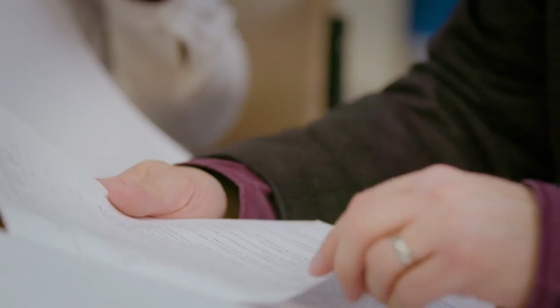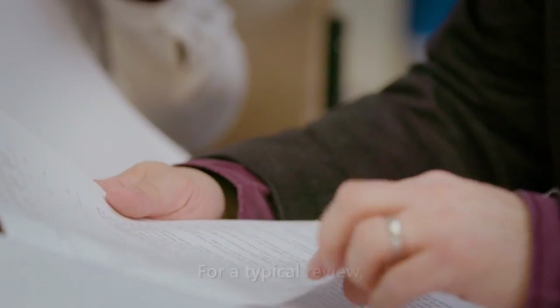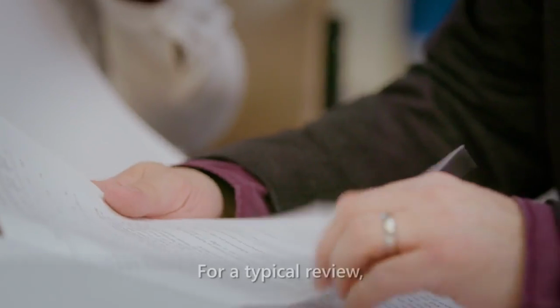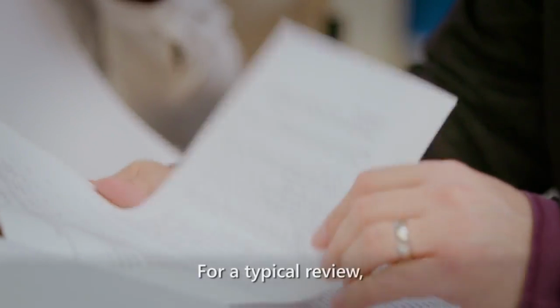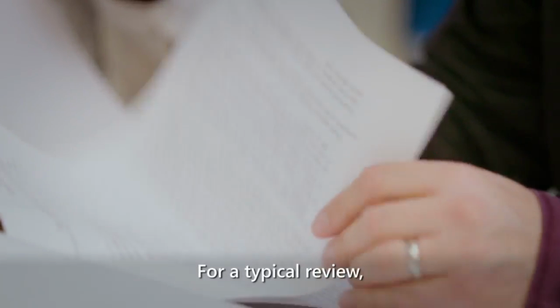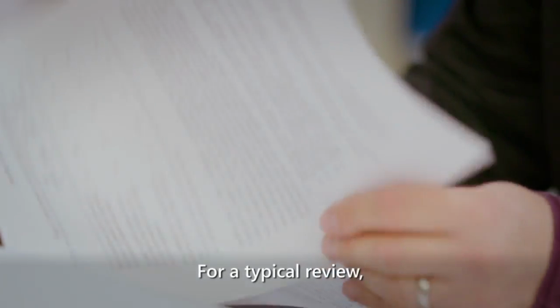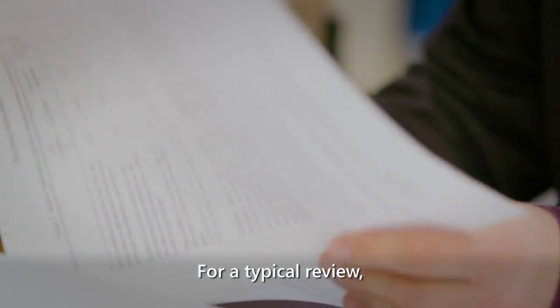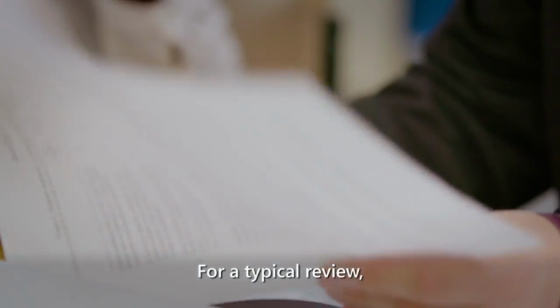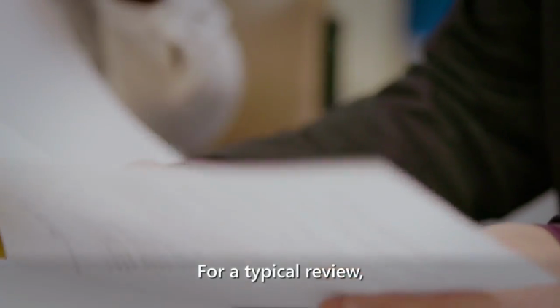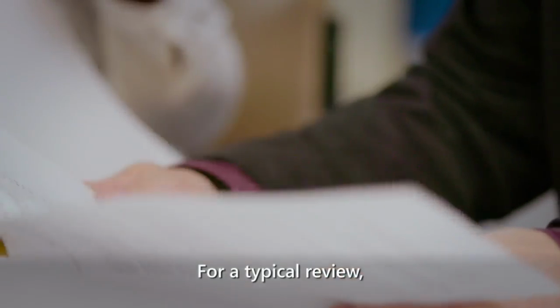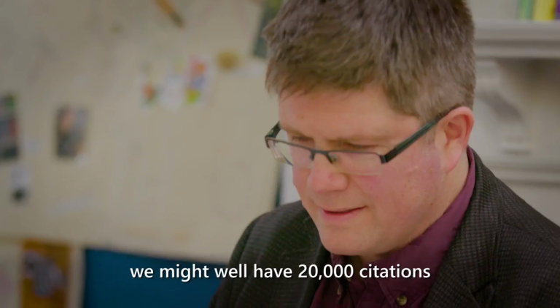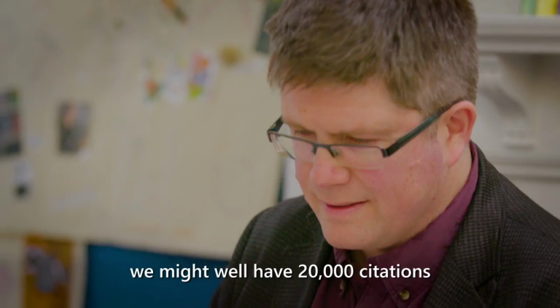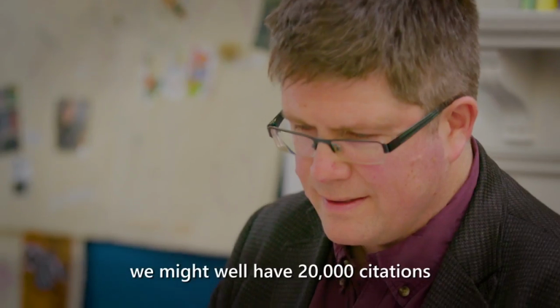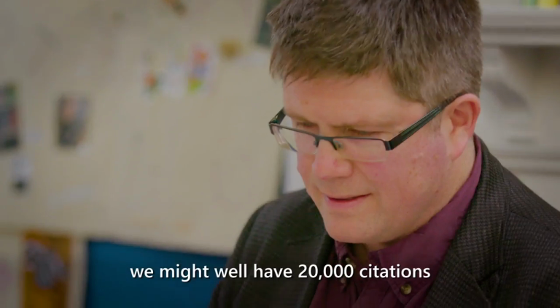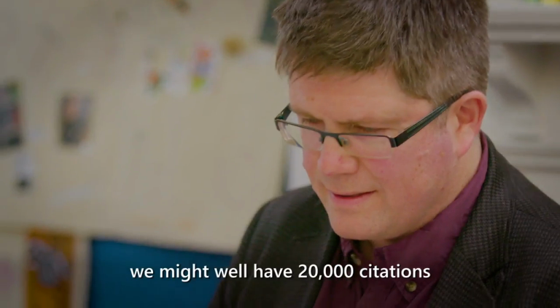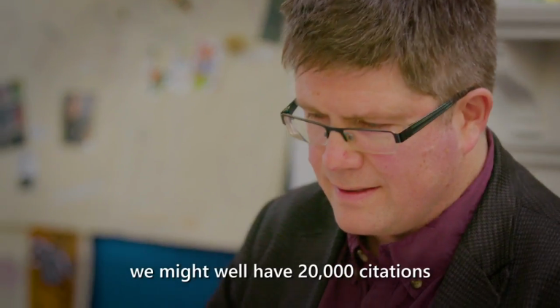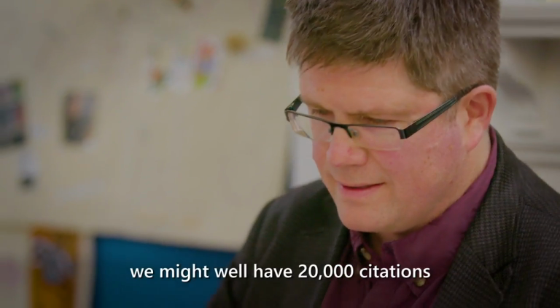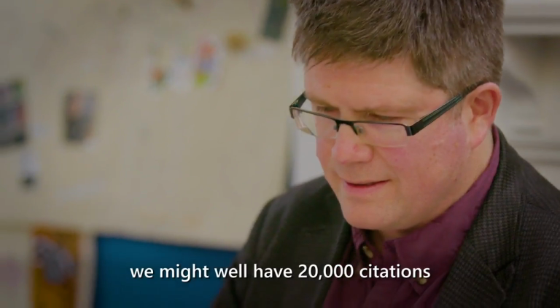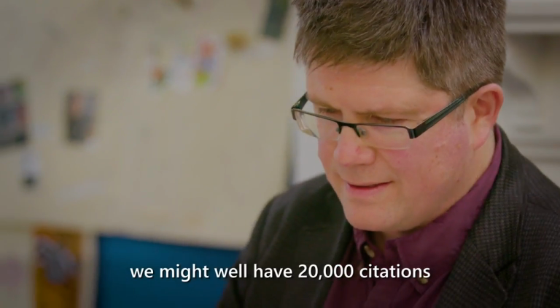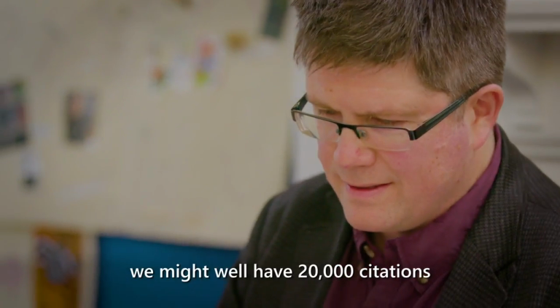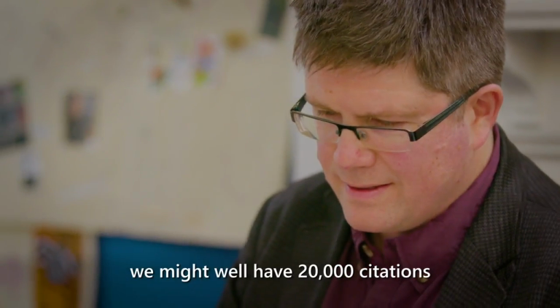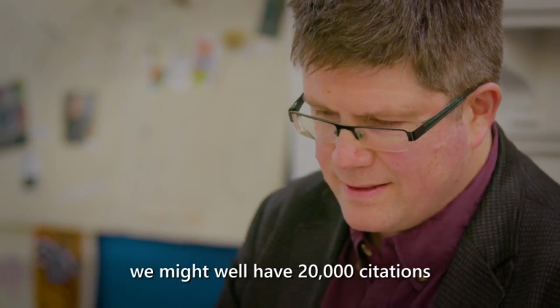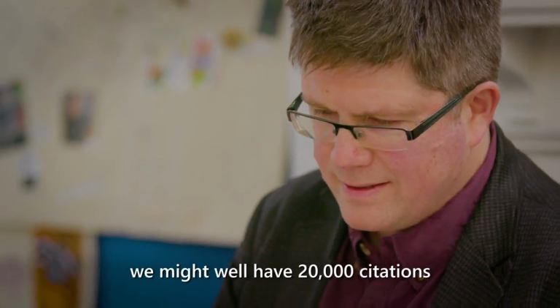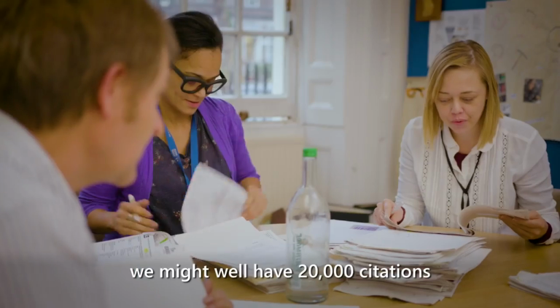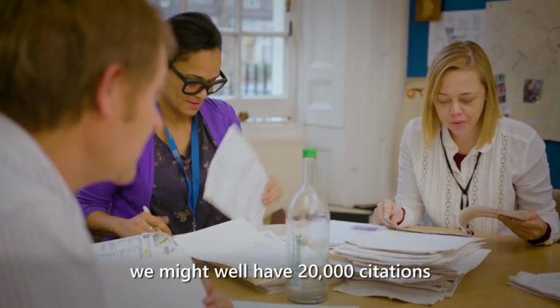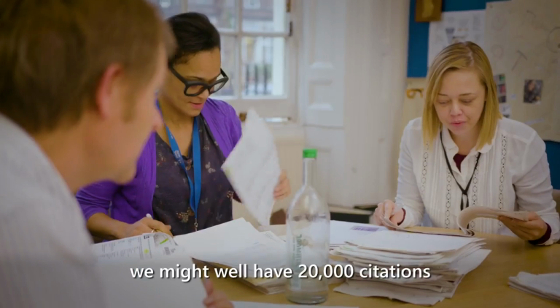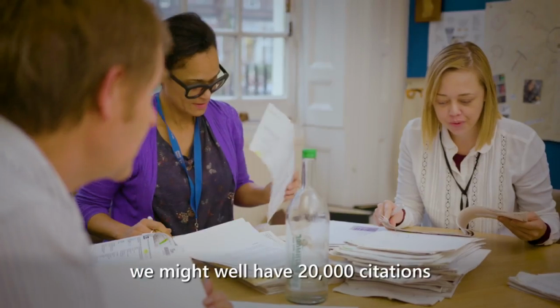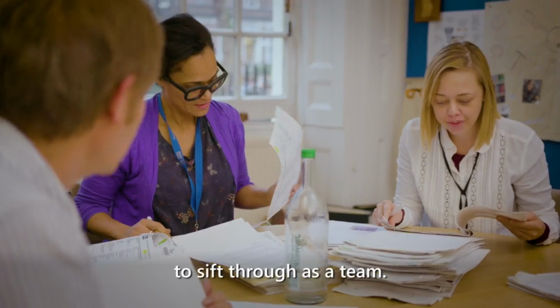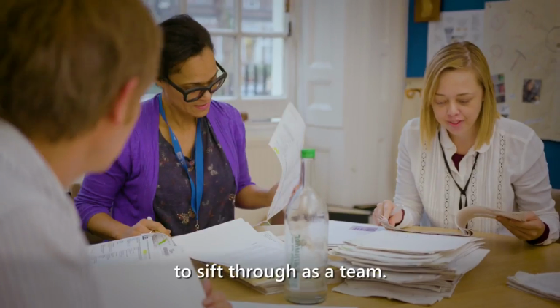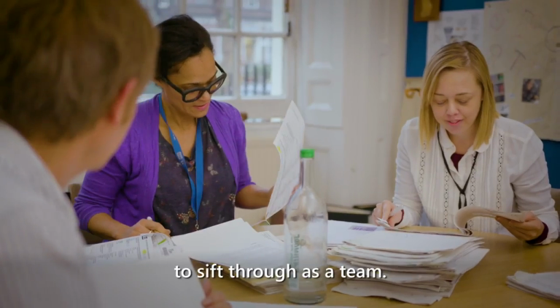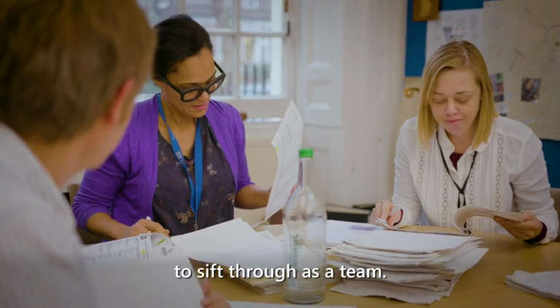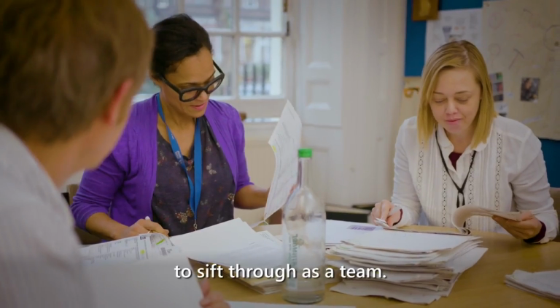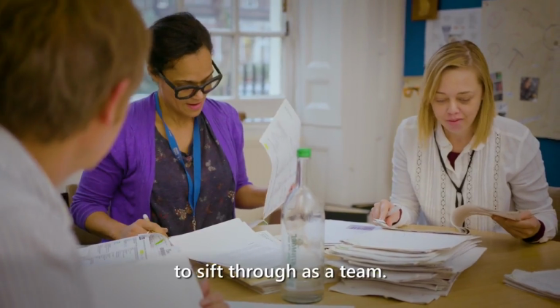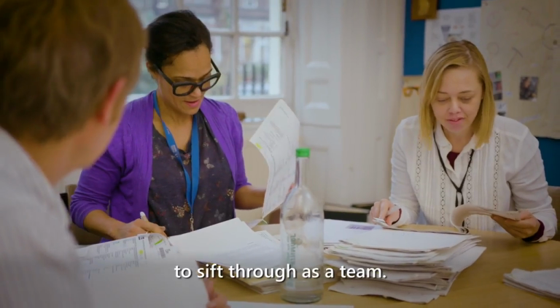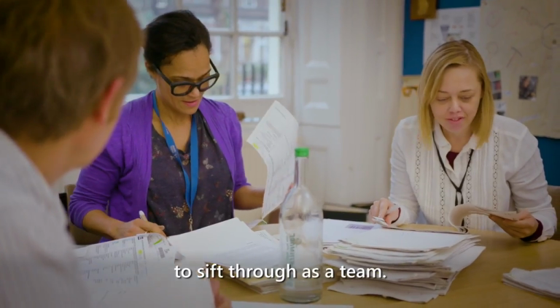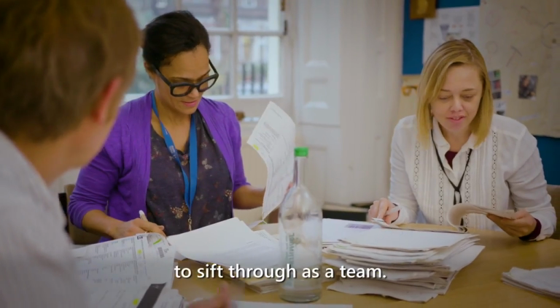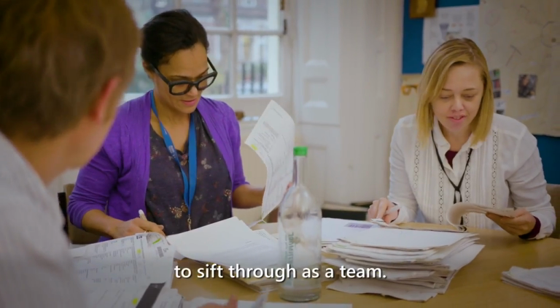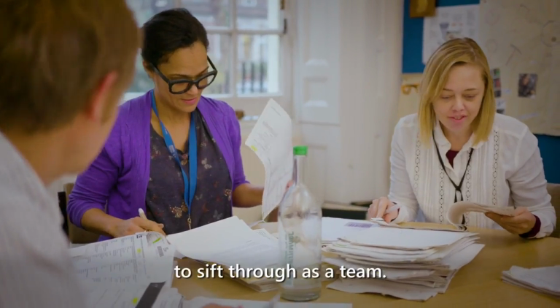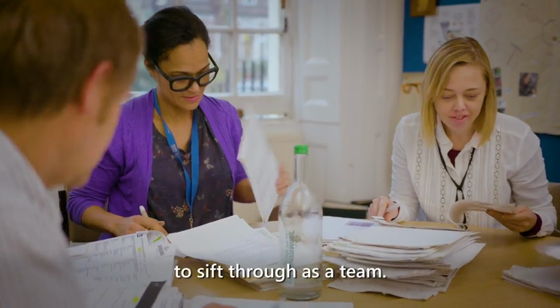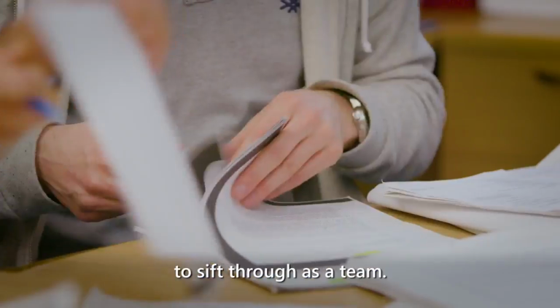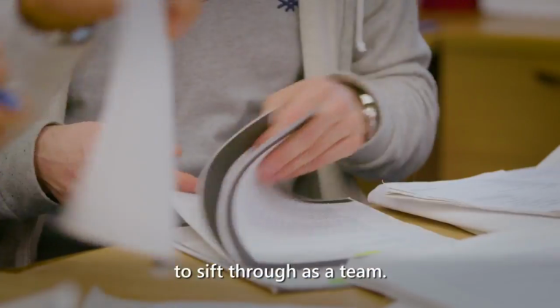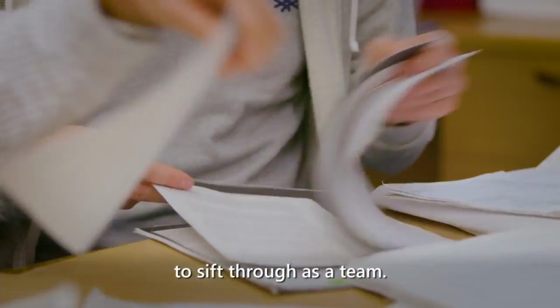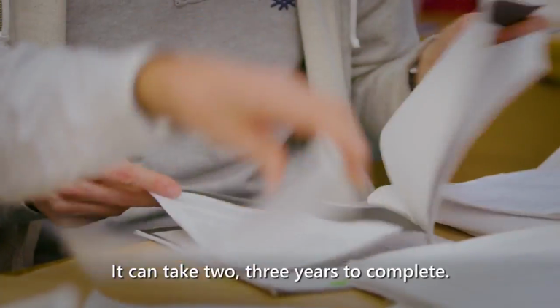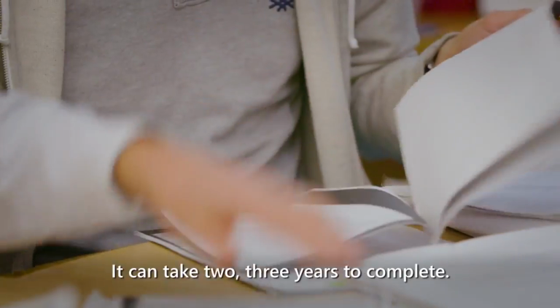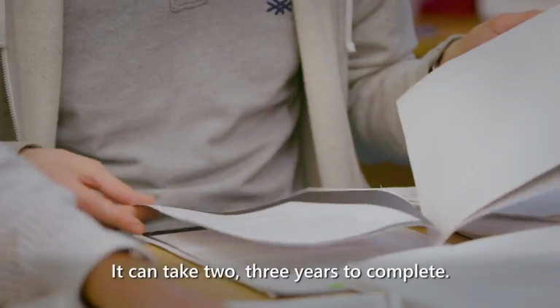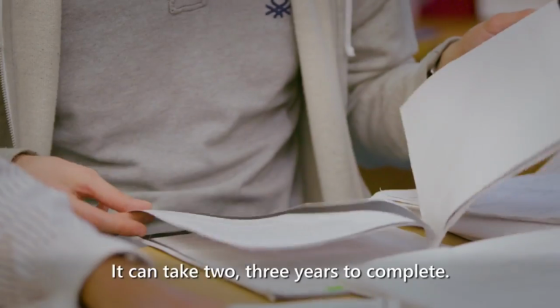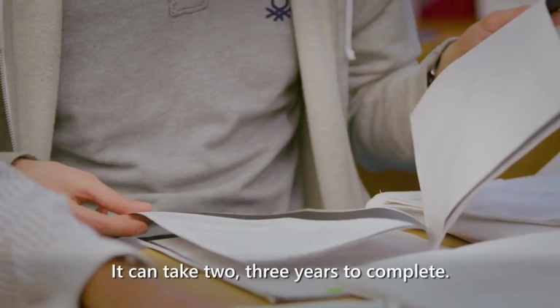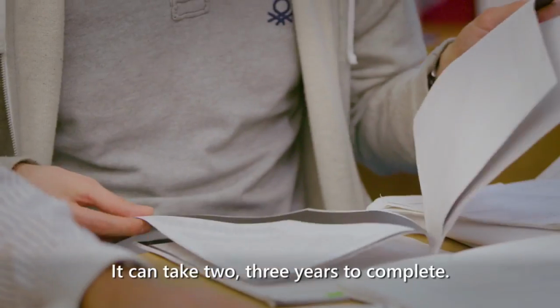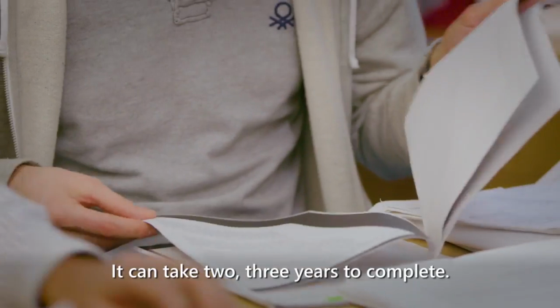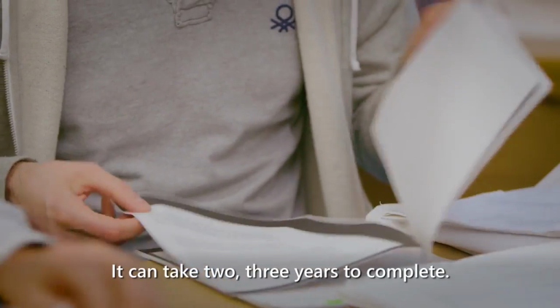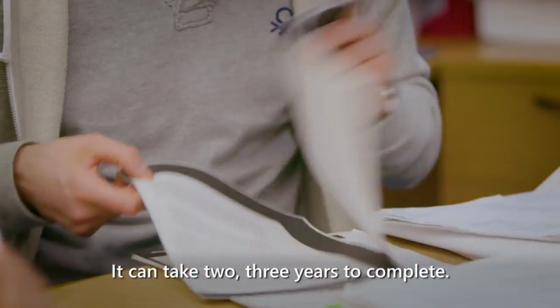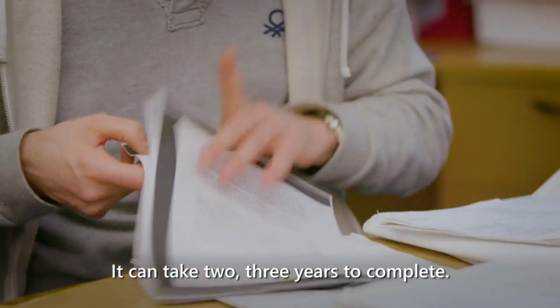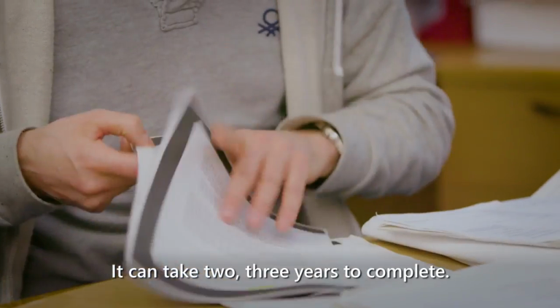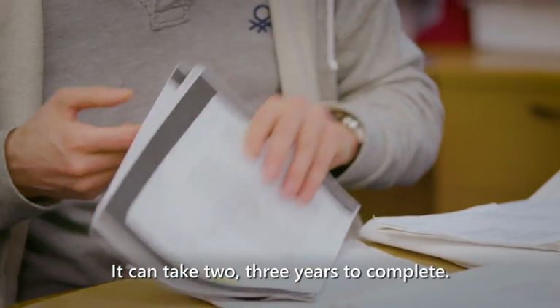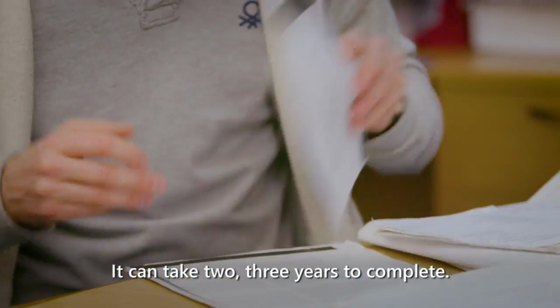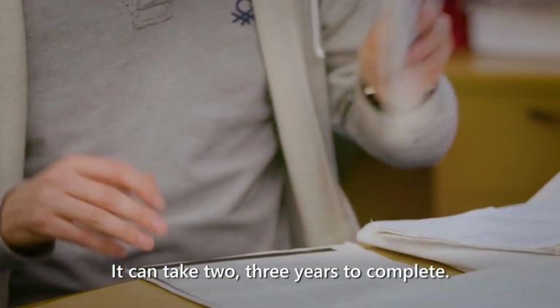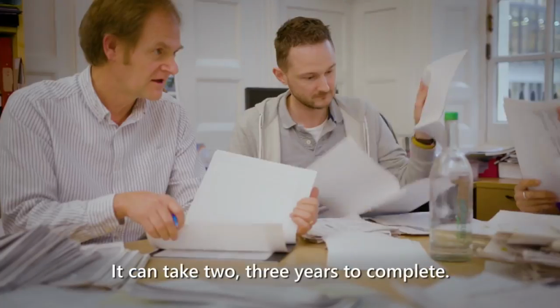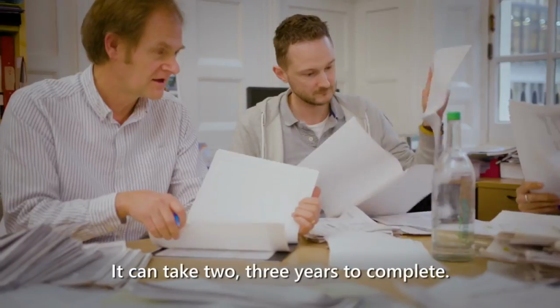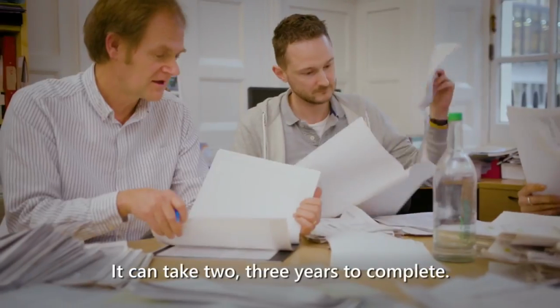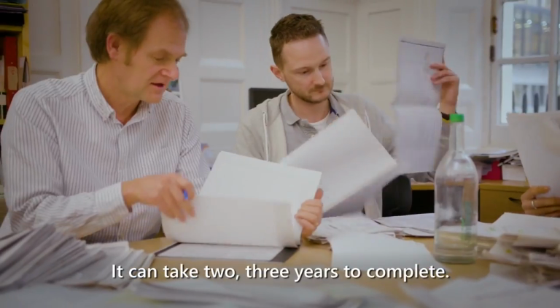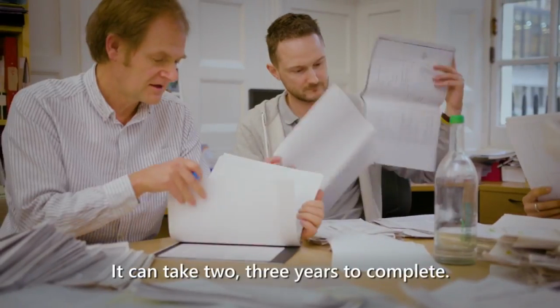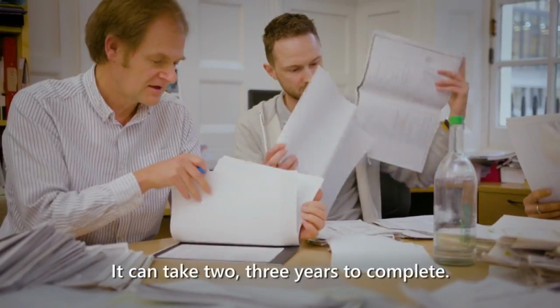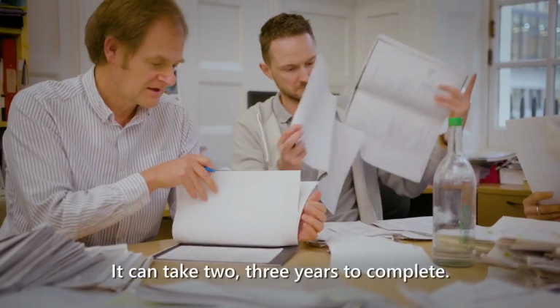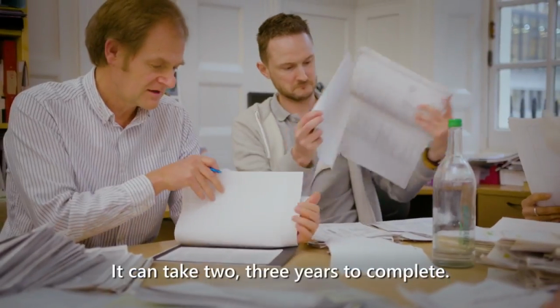For a typical review we might well have 20,000 citations to sift through as a team. It can take two or three years to complete.